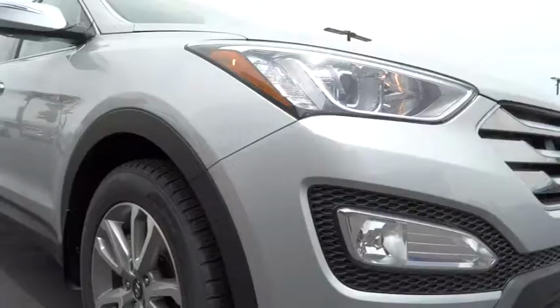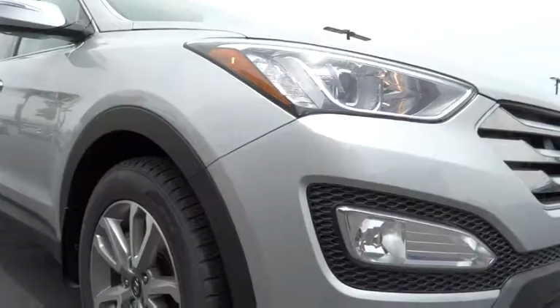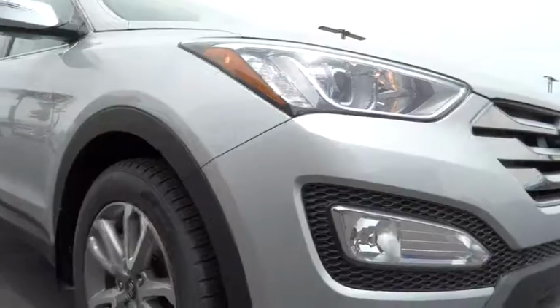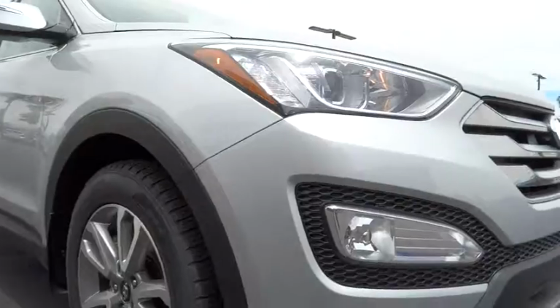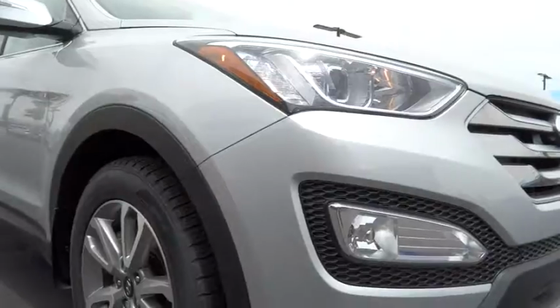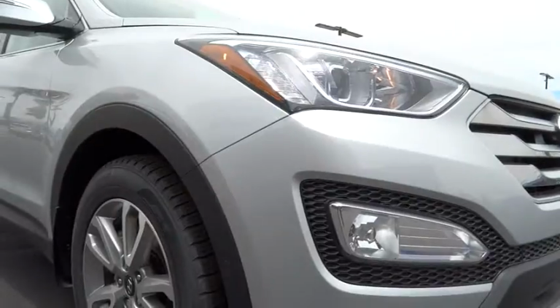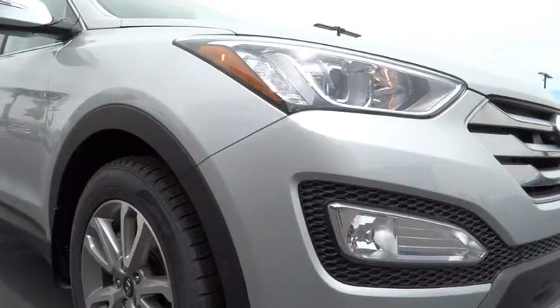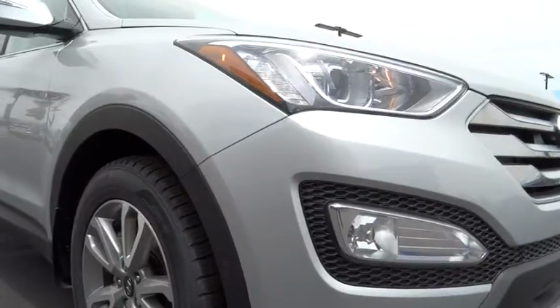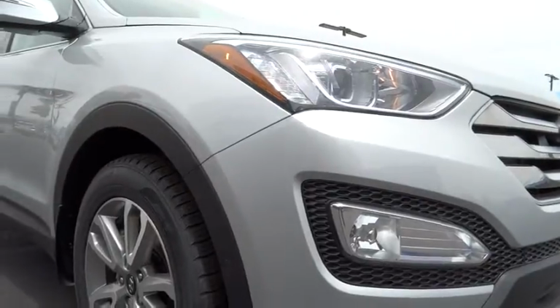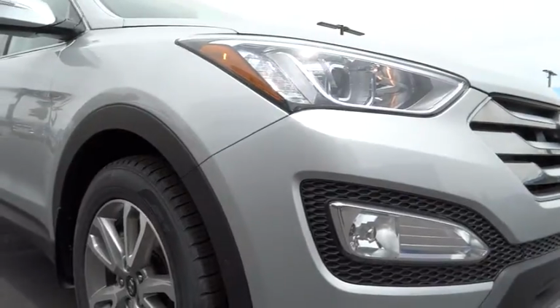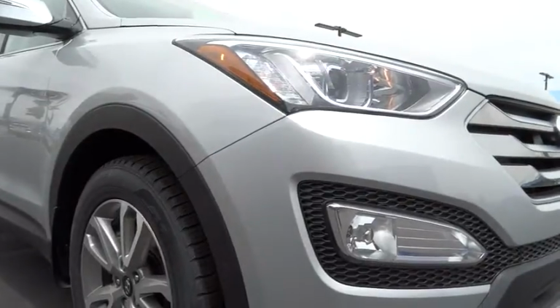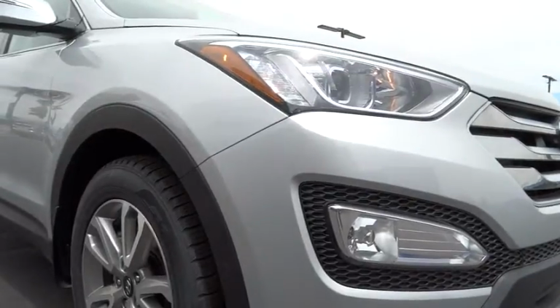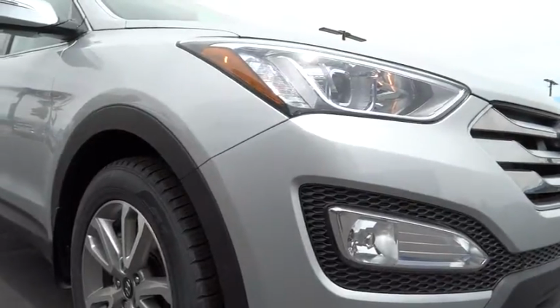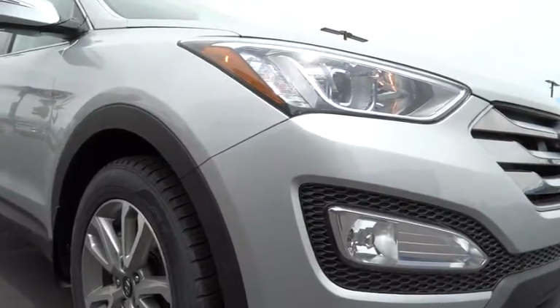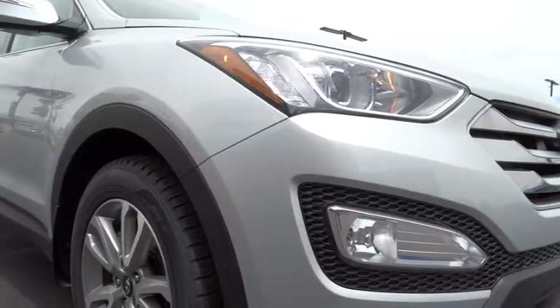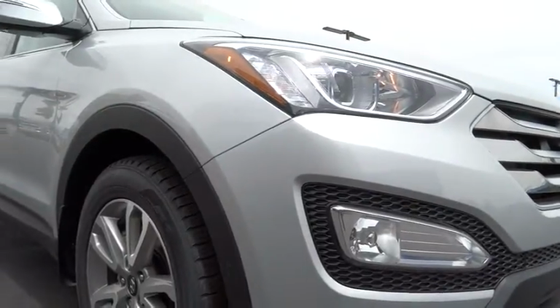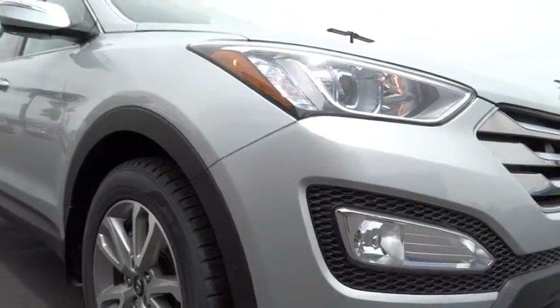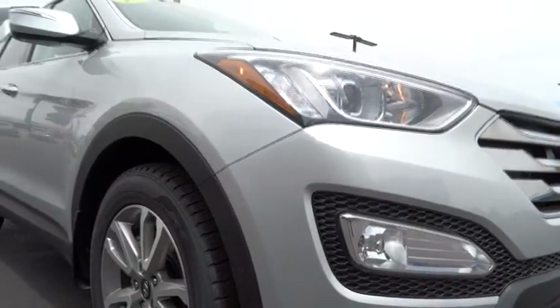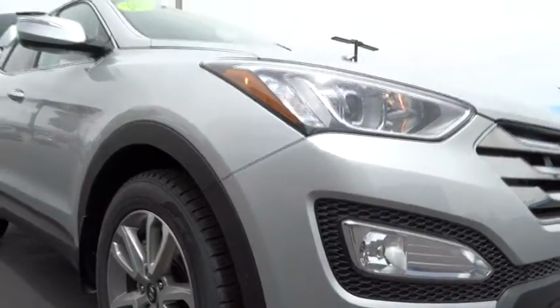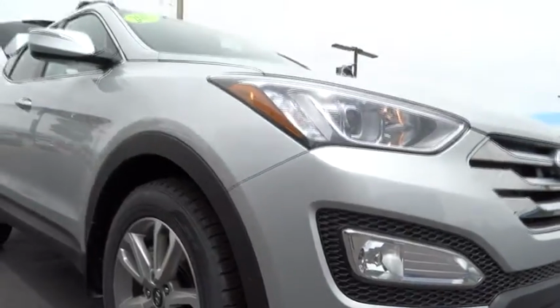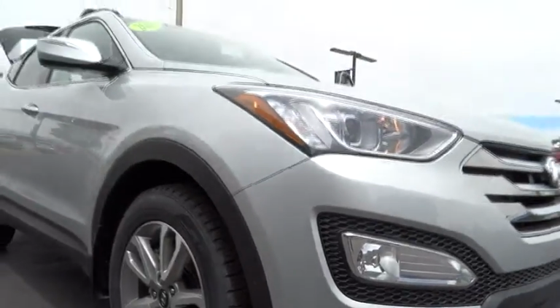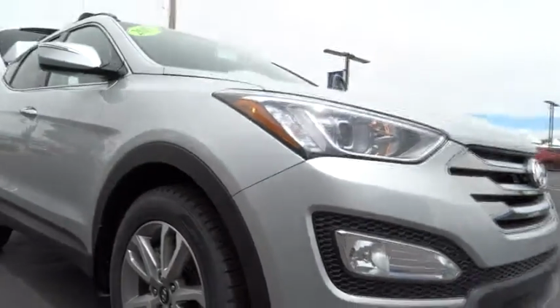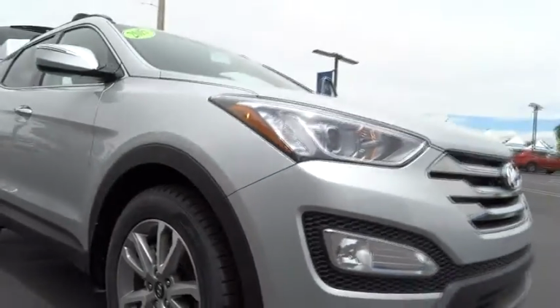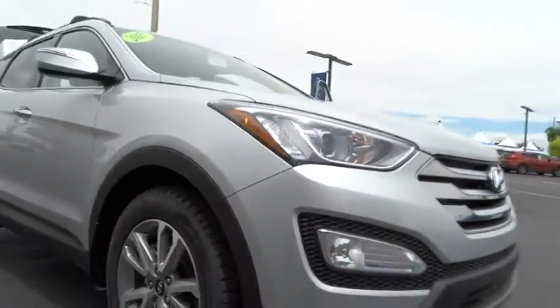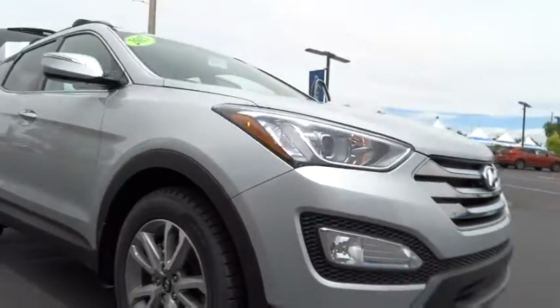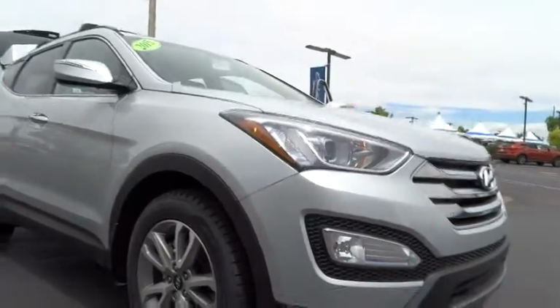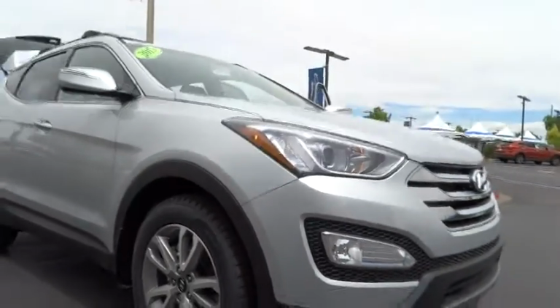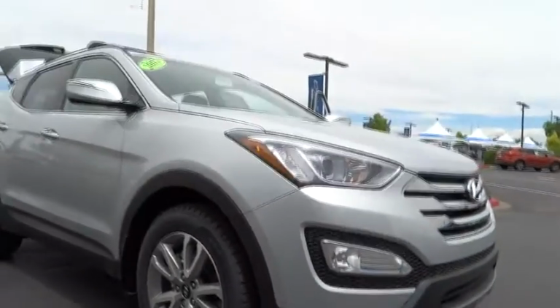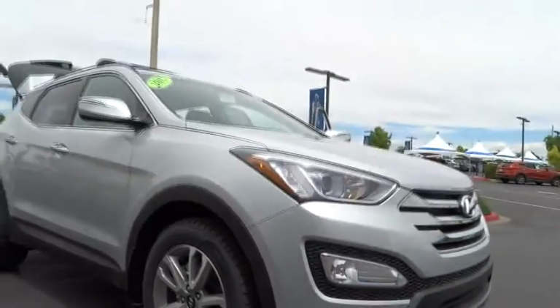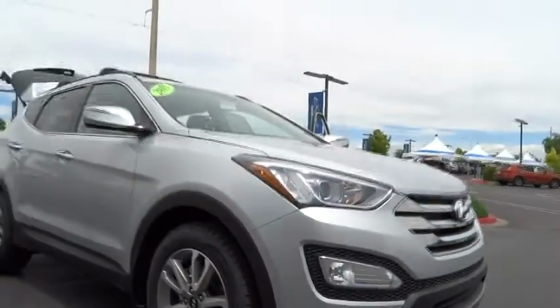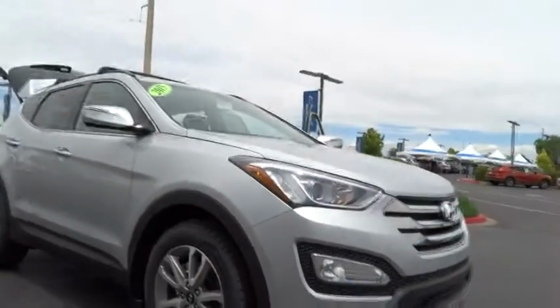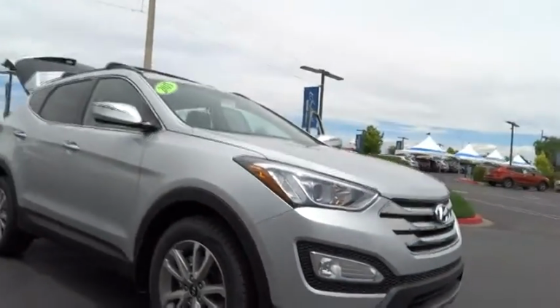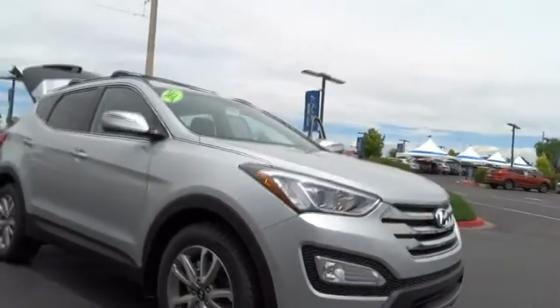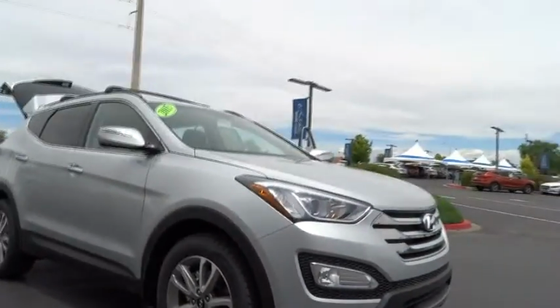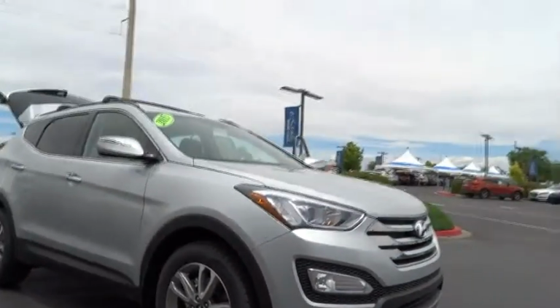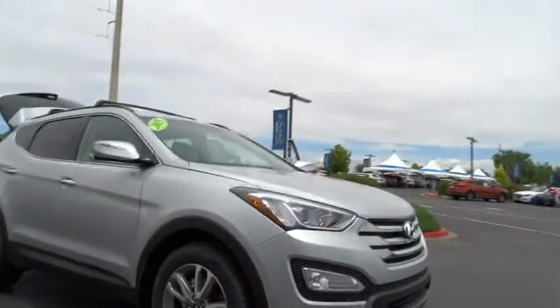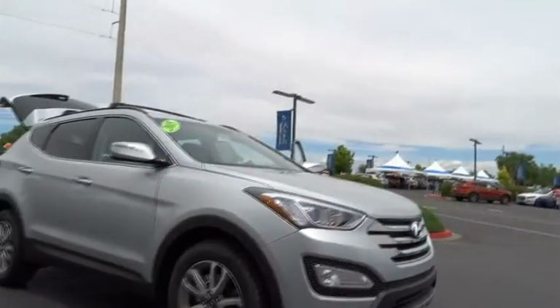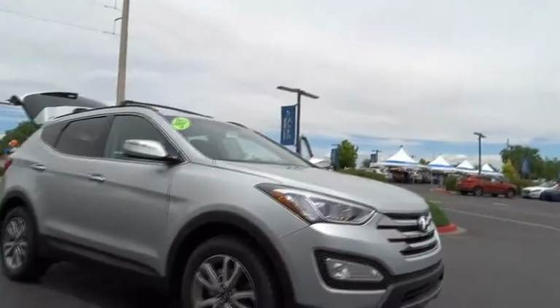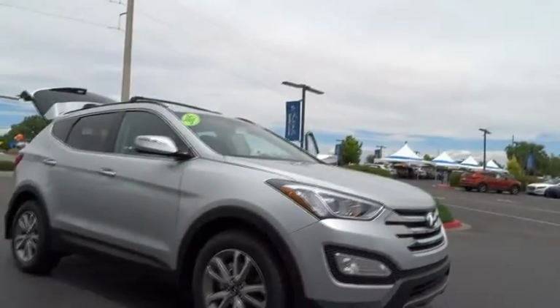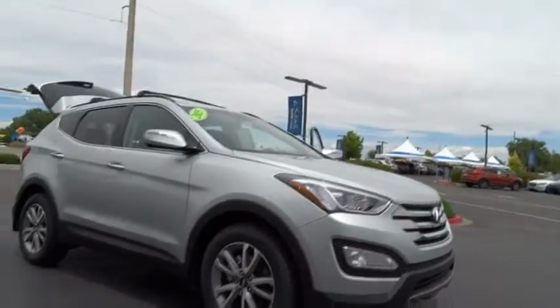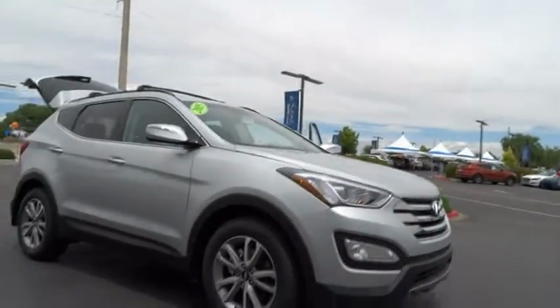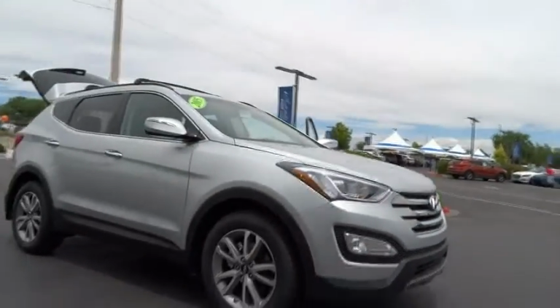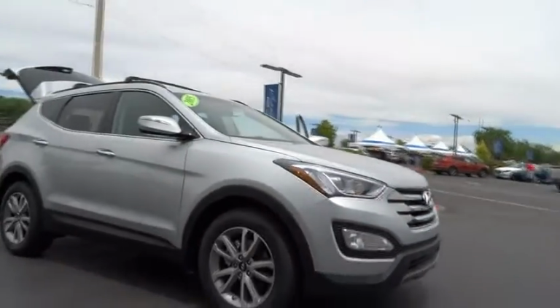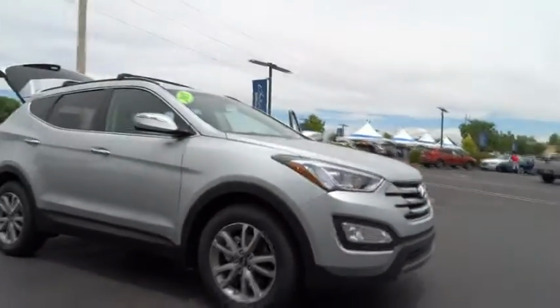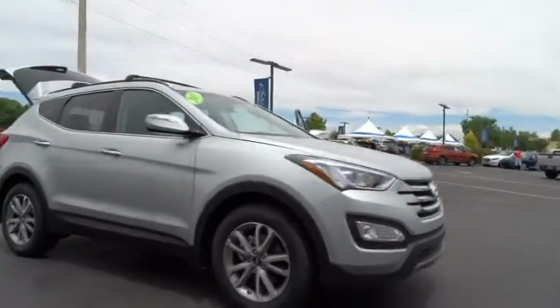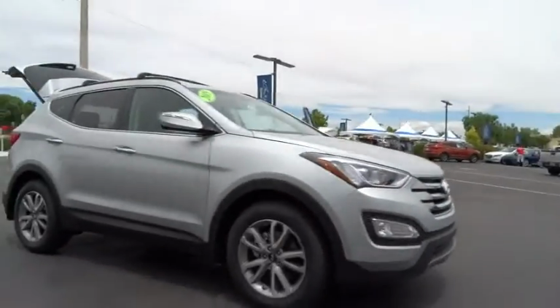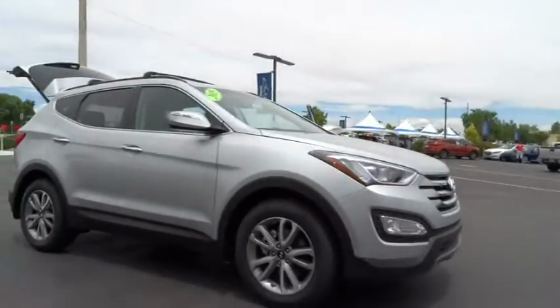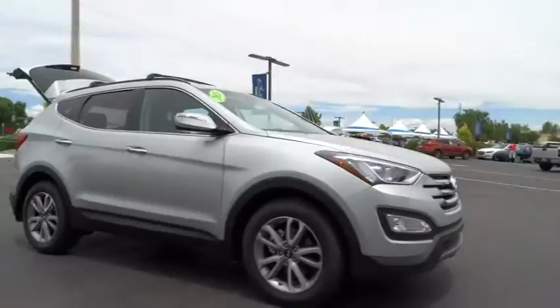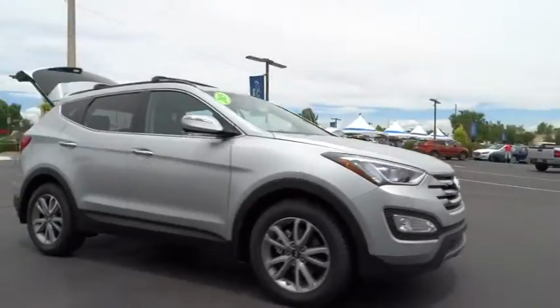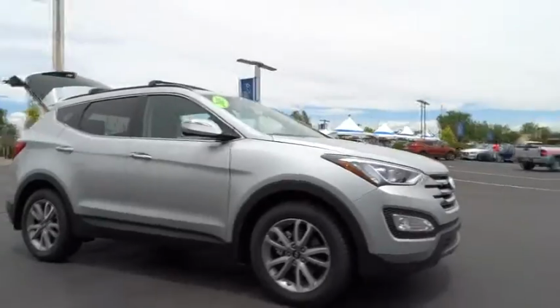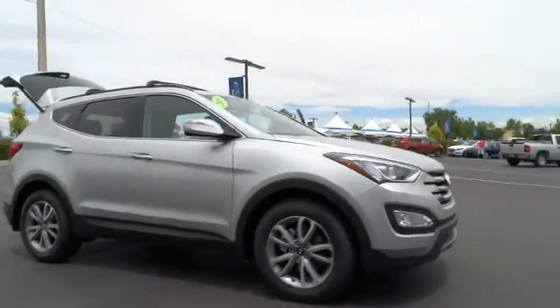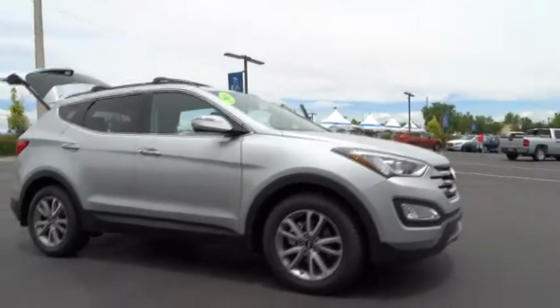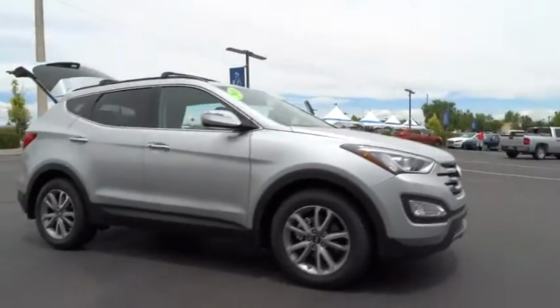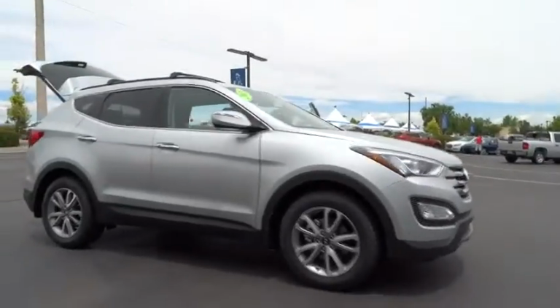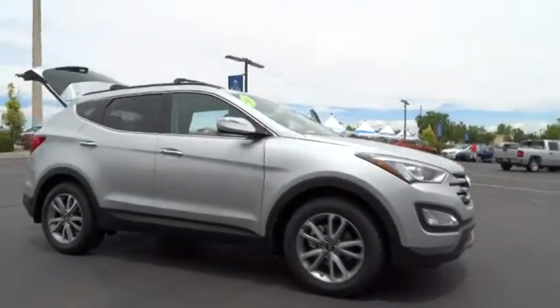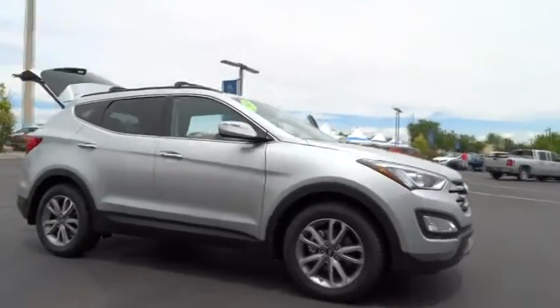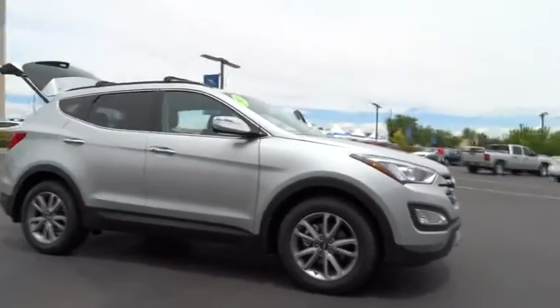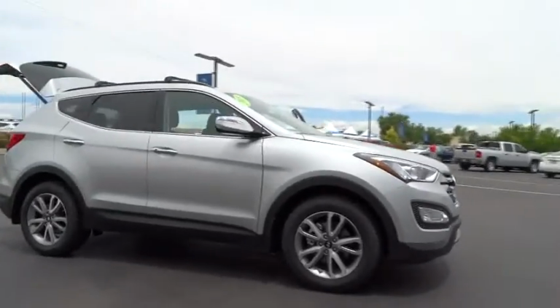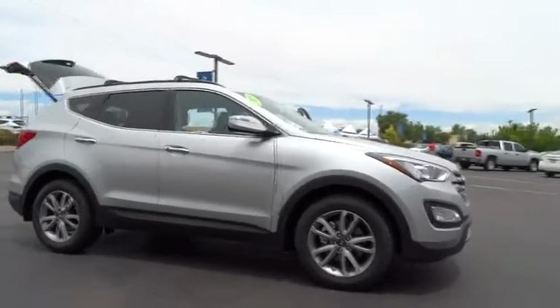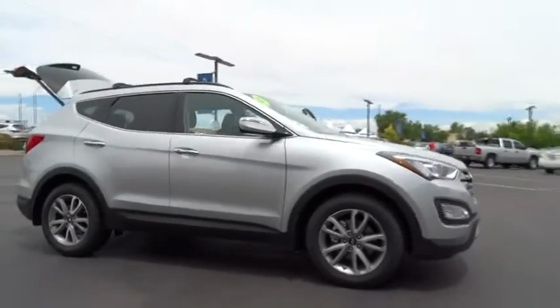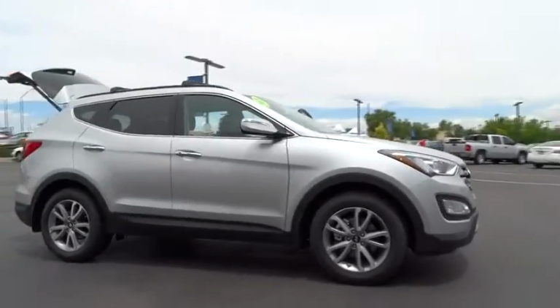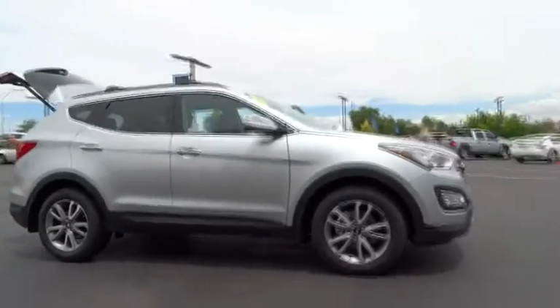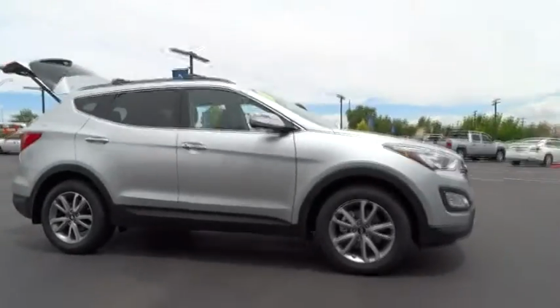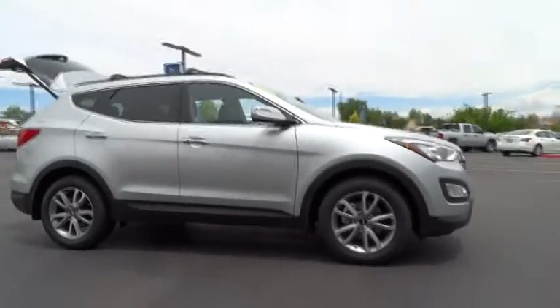The 2015 Santa Fe. Style. Quality. Performance. Value. Need we say more?